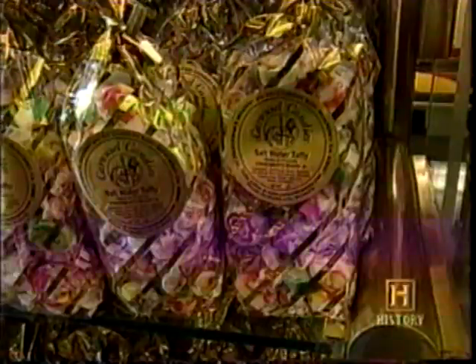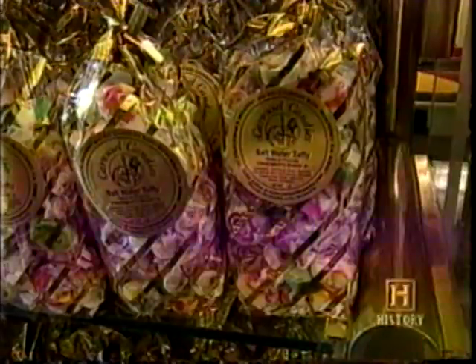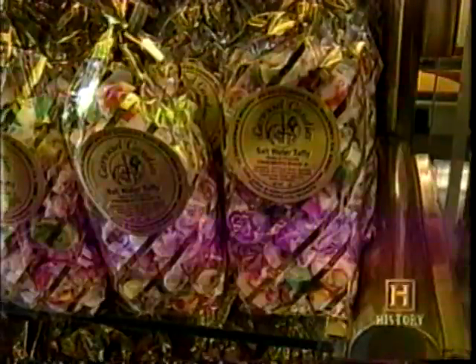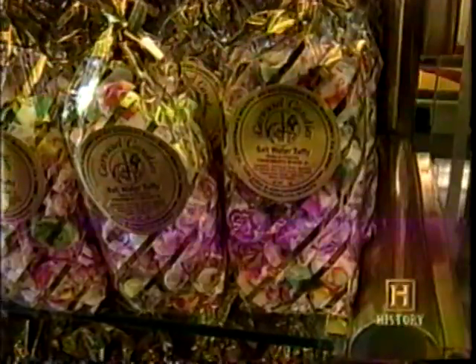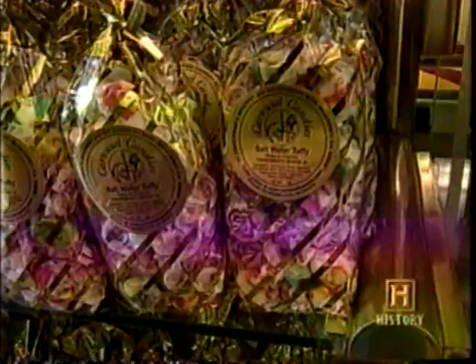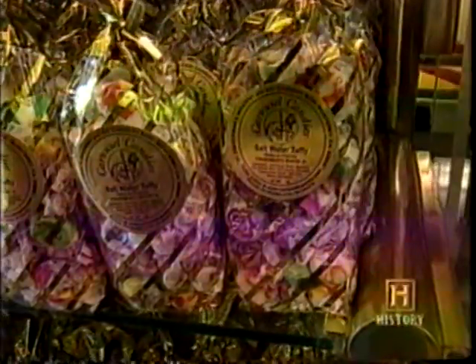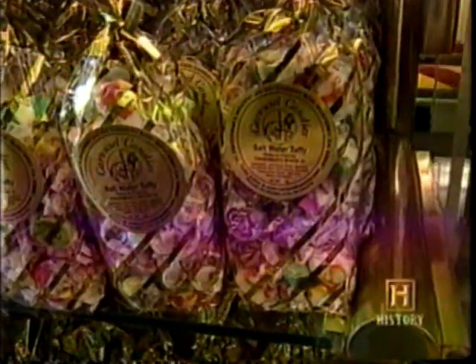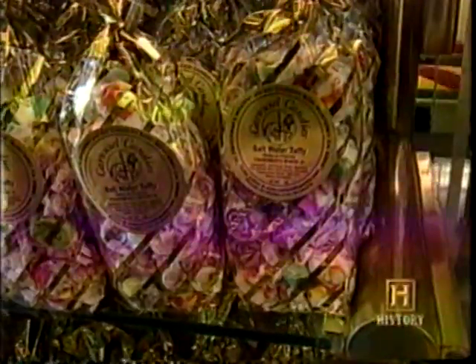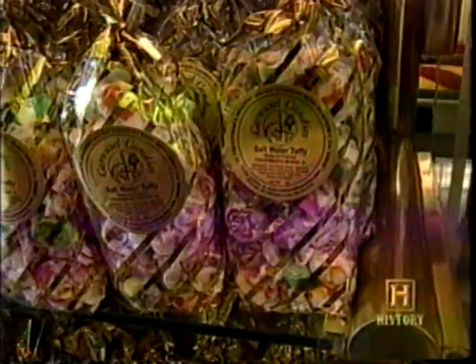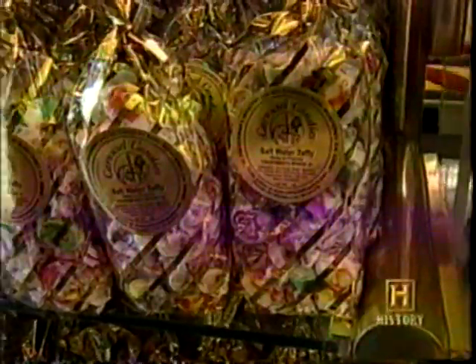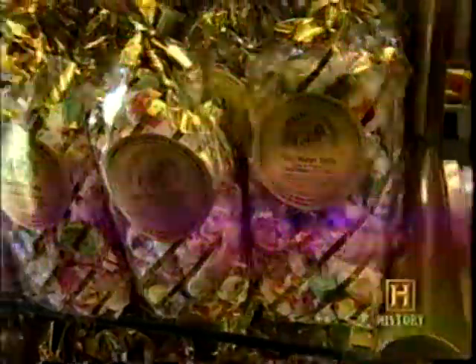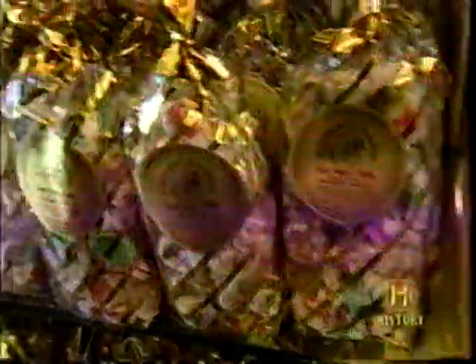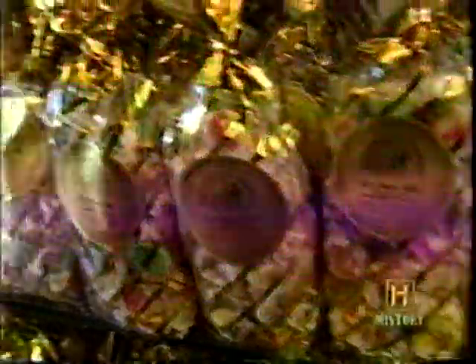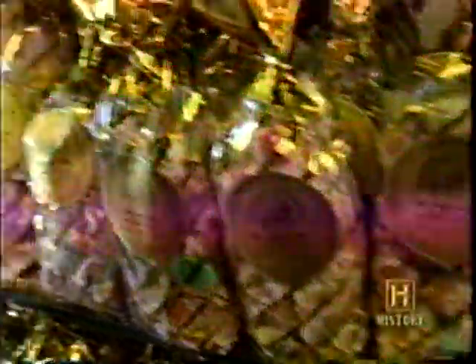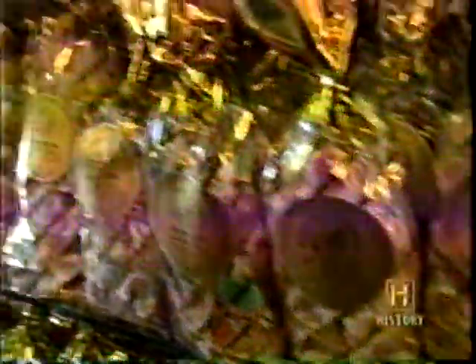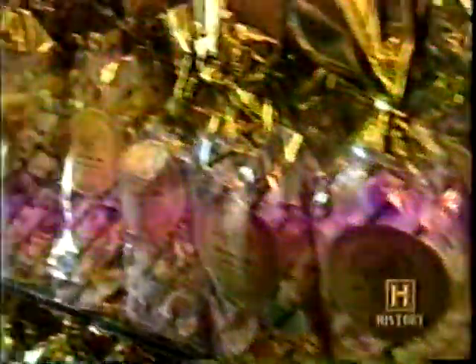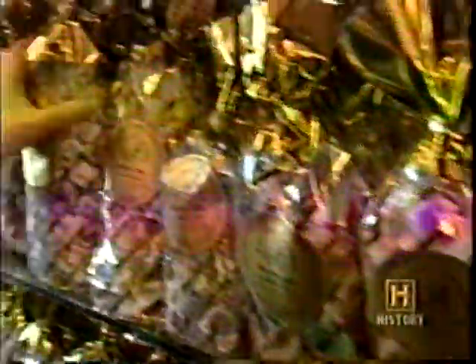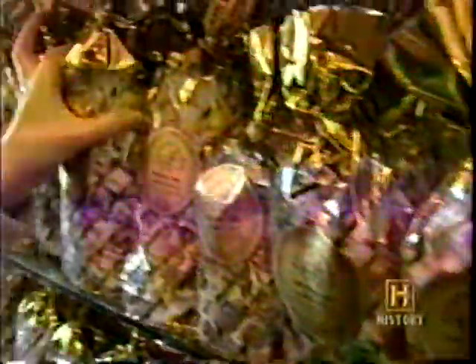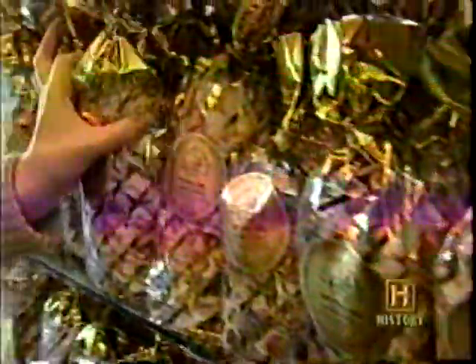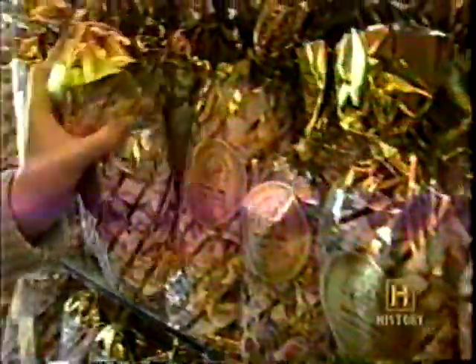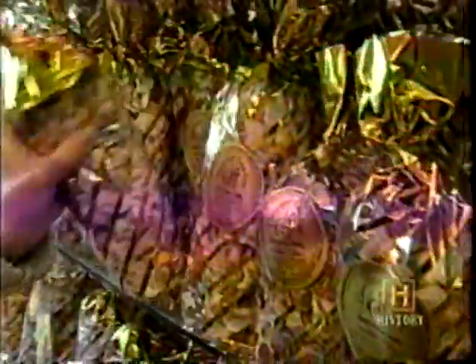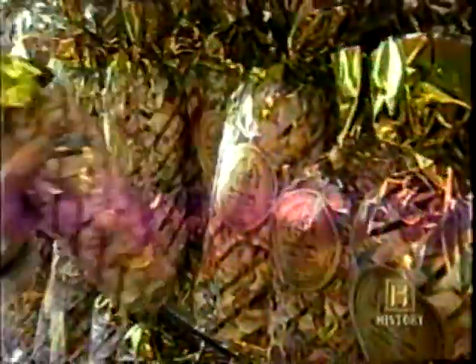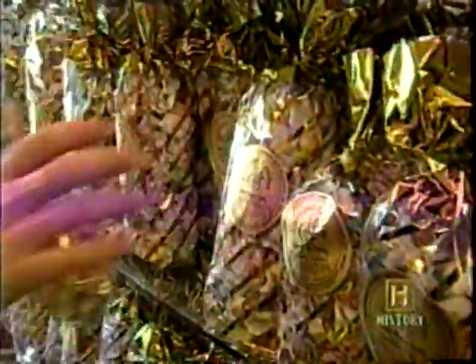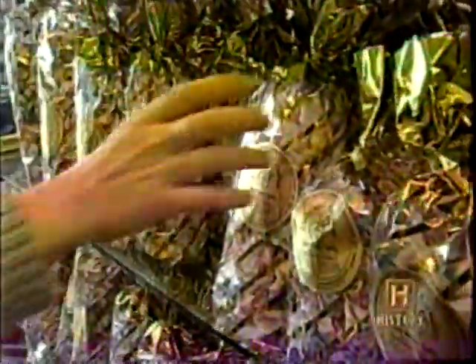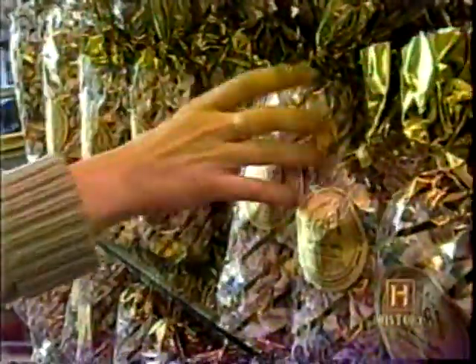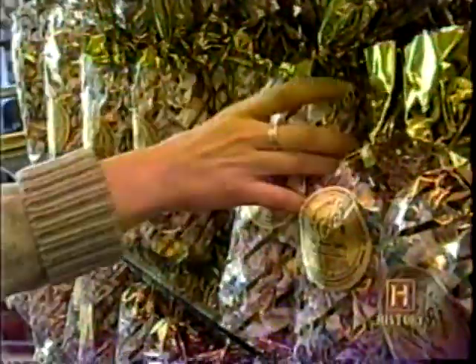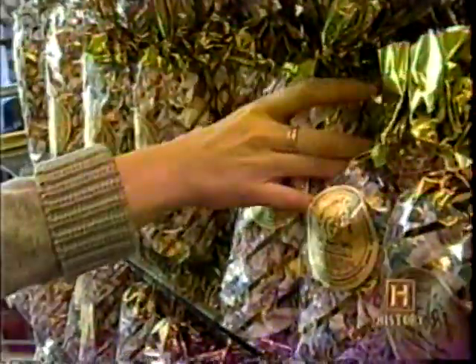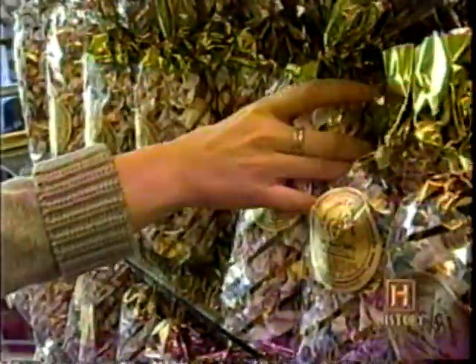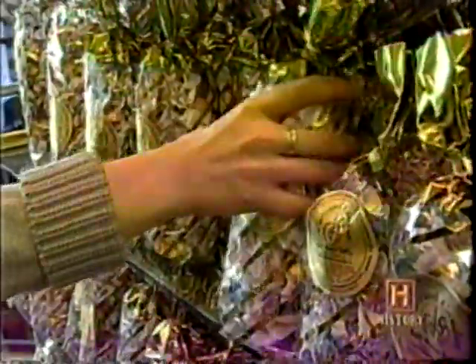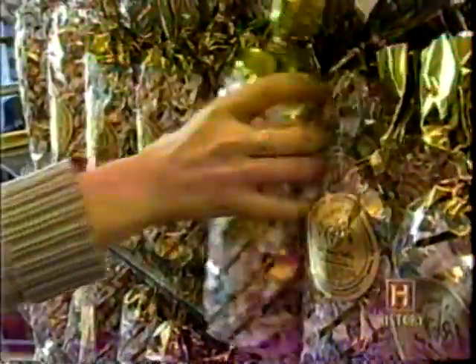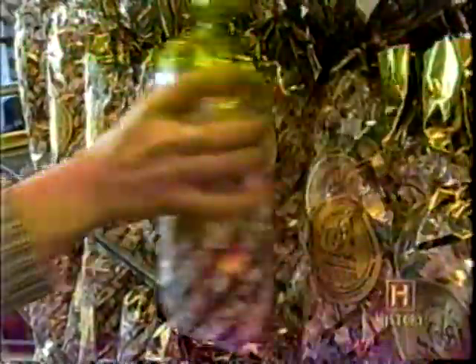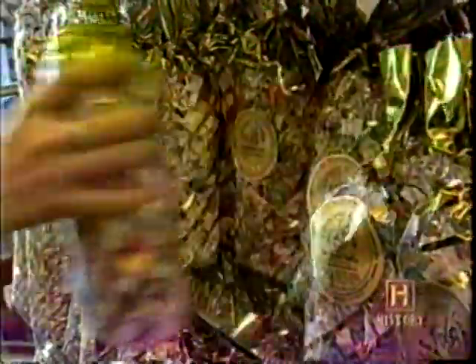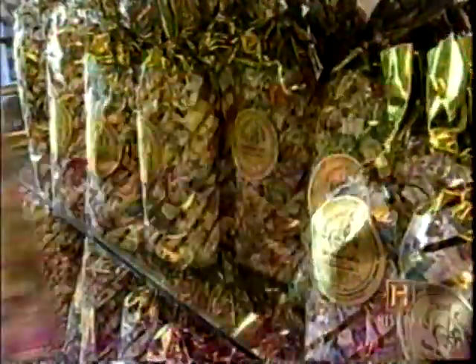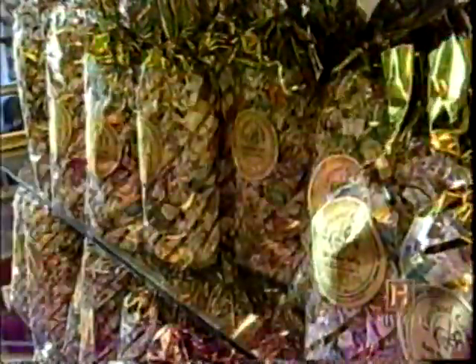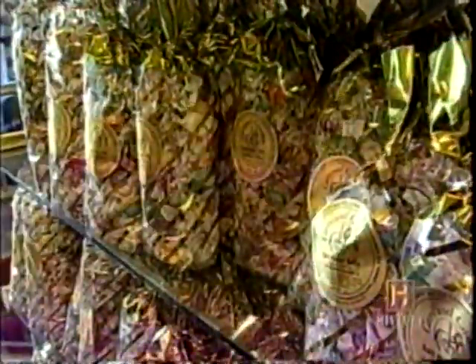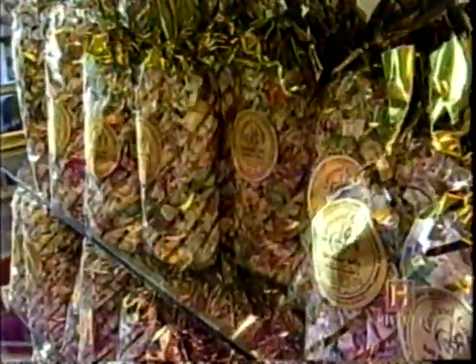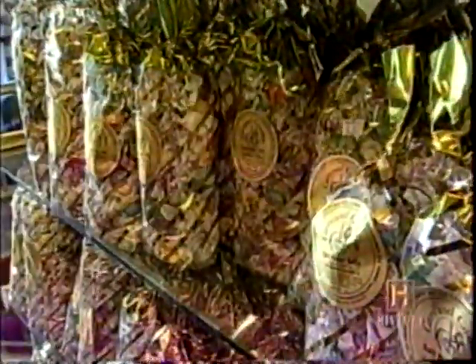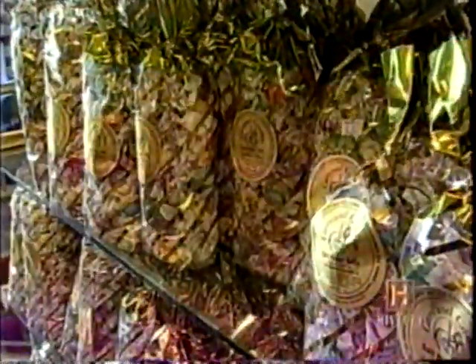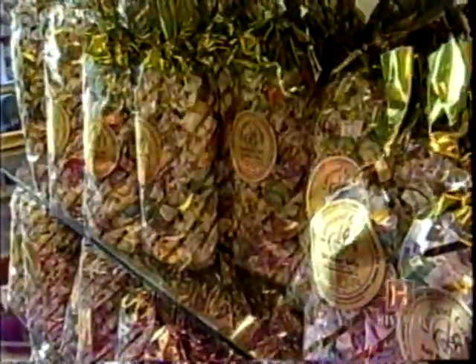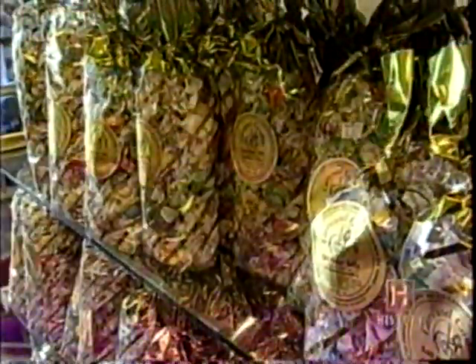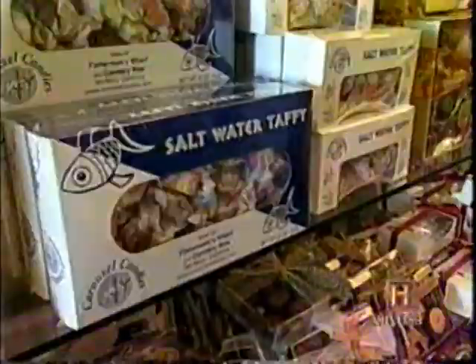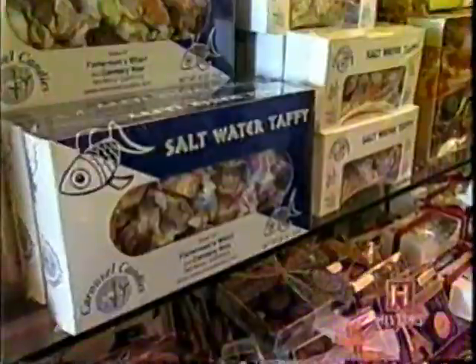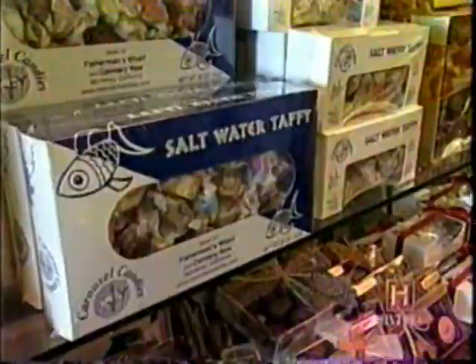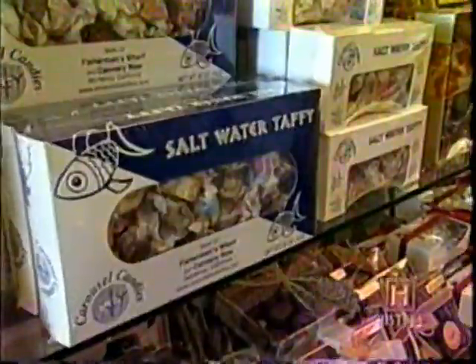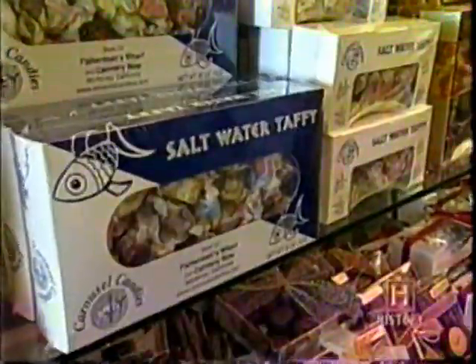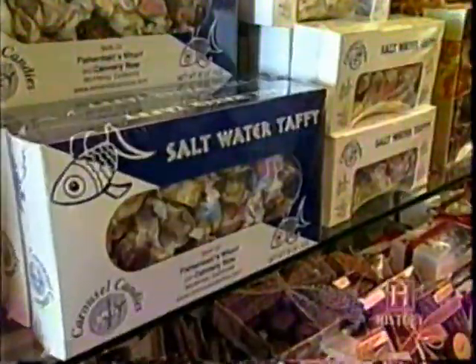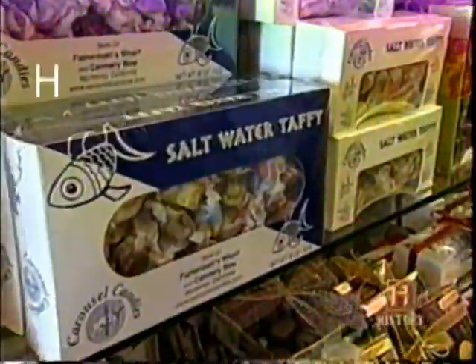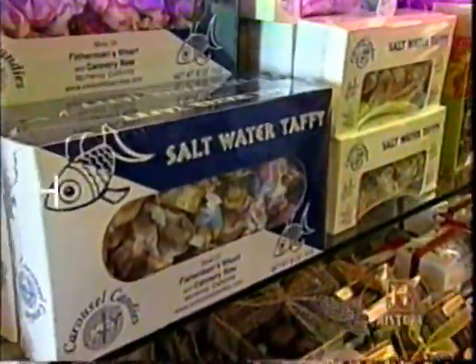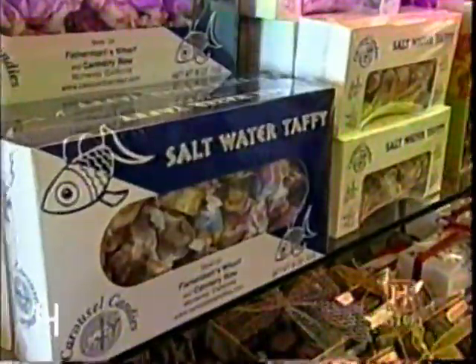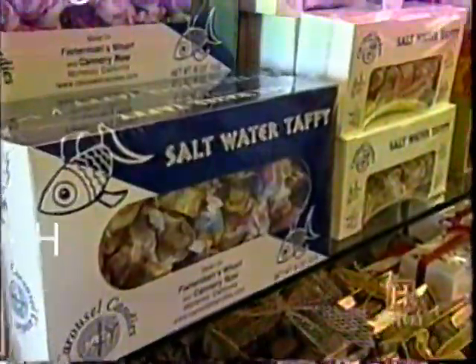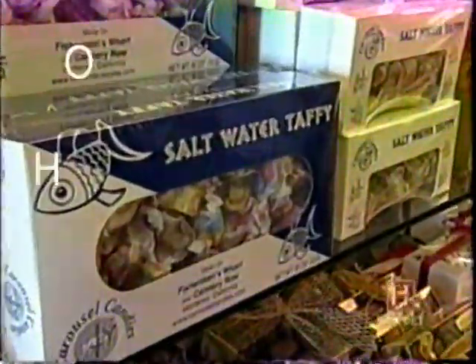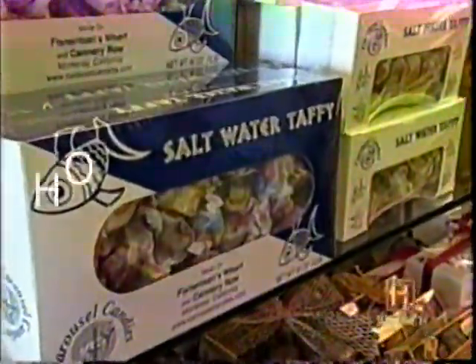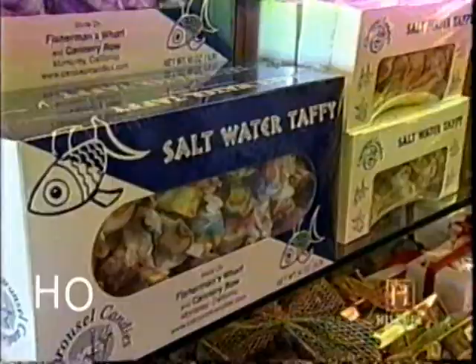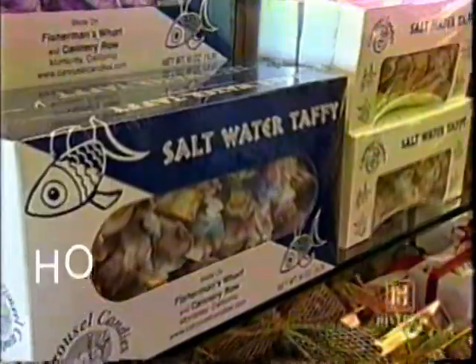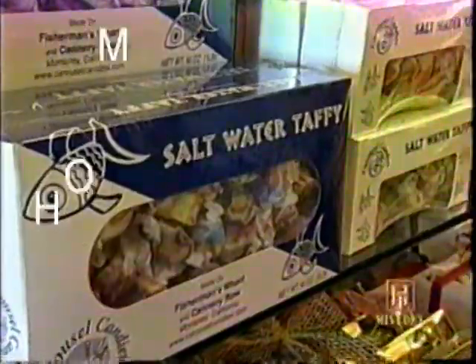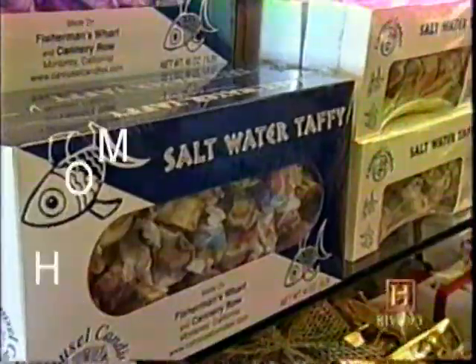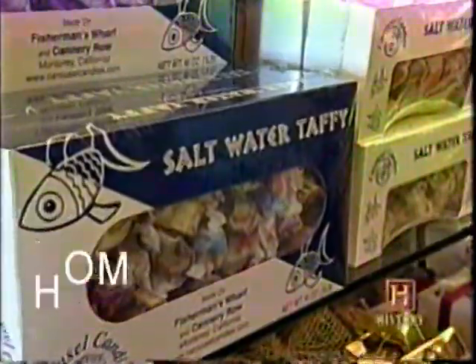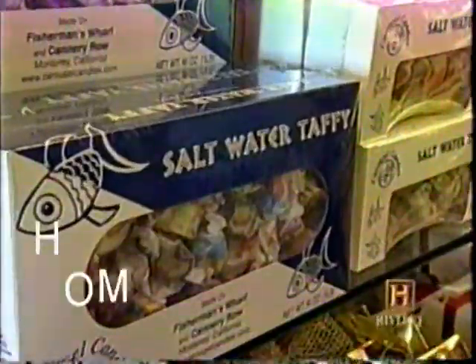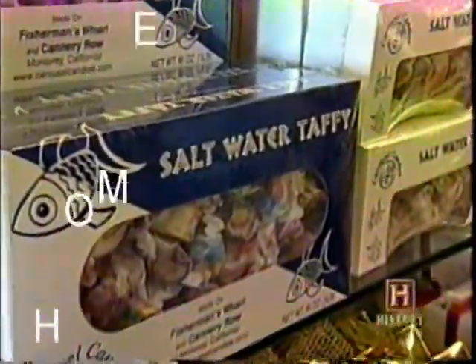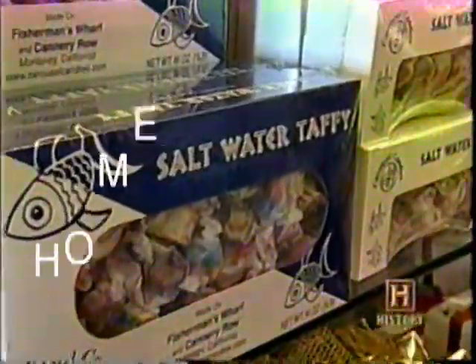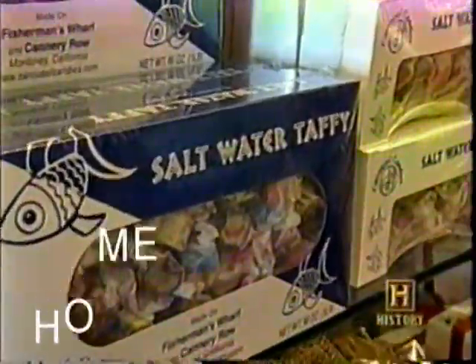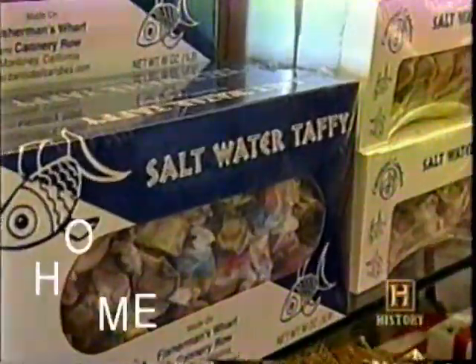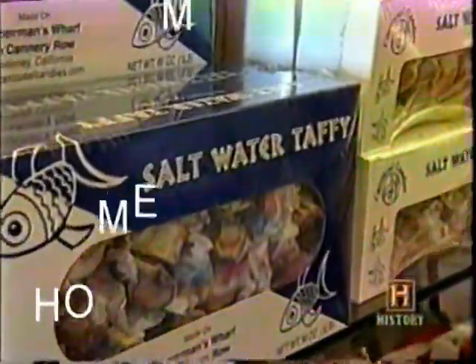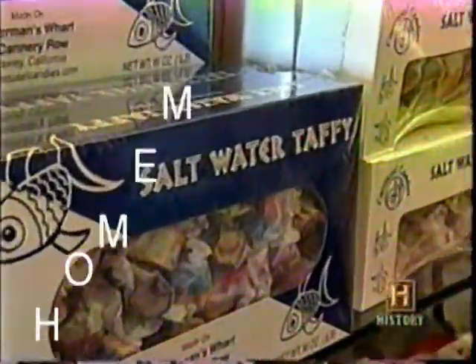It comes in a rainbow of flavors — try some saltwater taffy. And no, there isn't any saltwater in it.